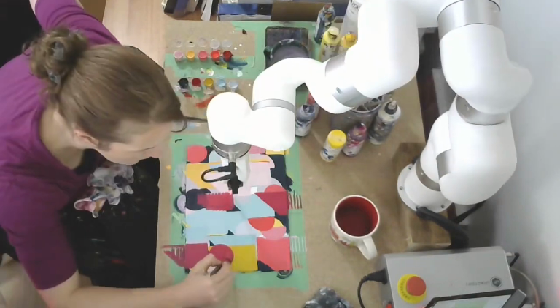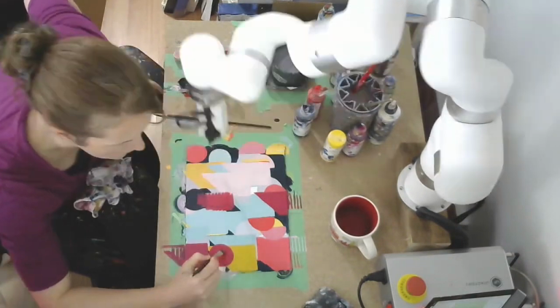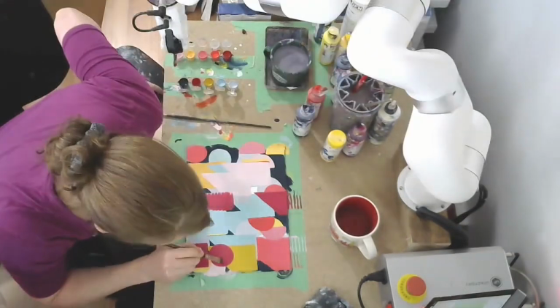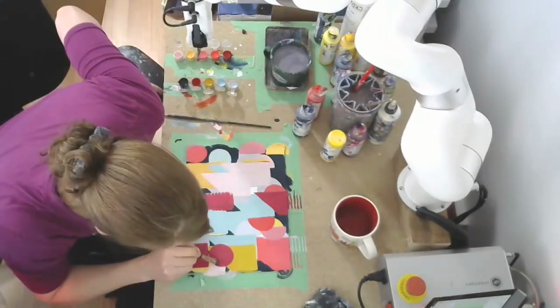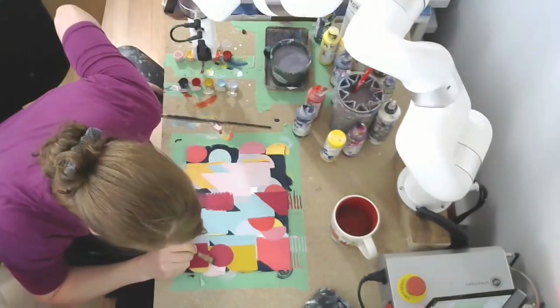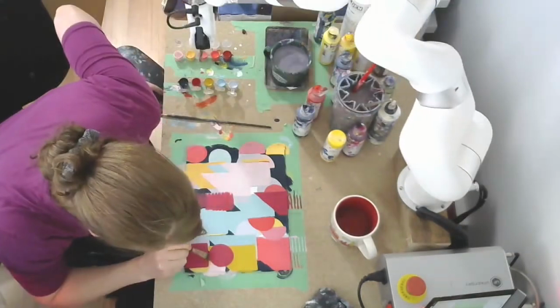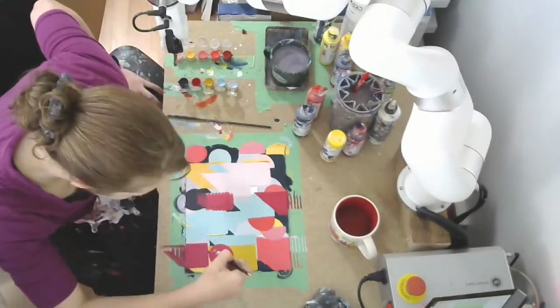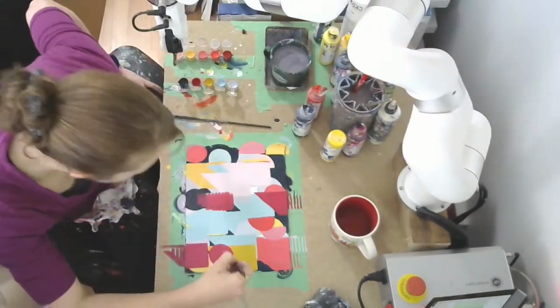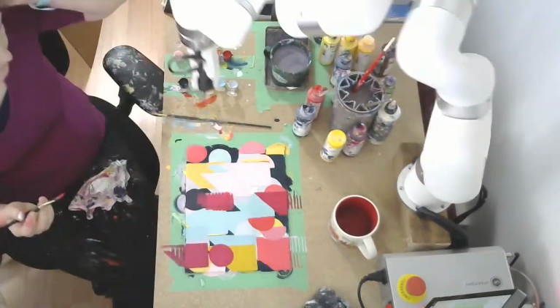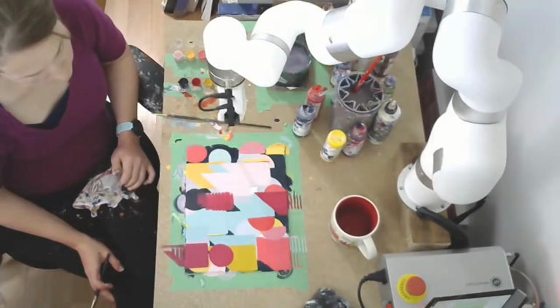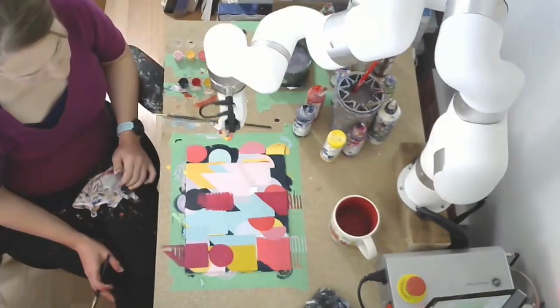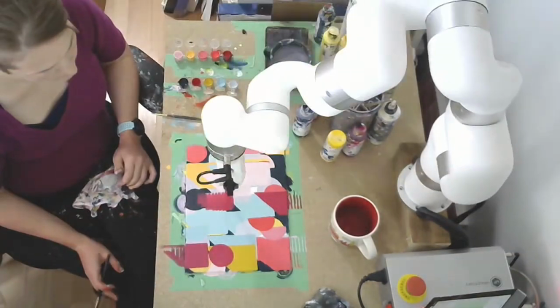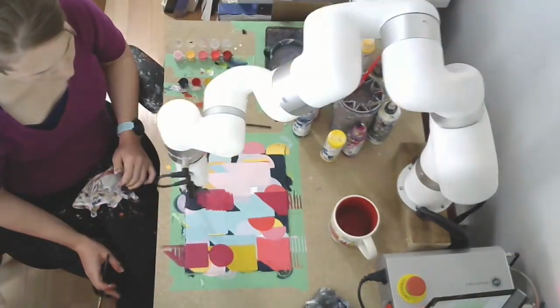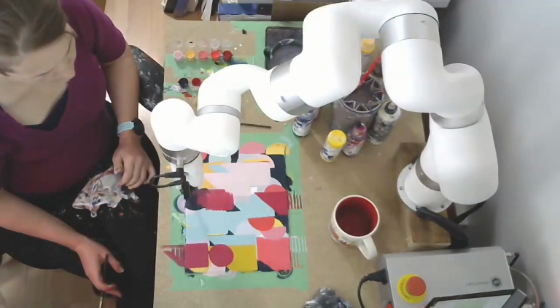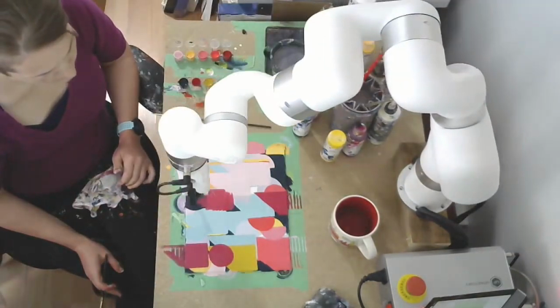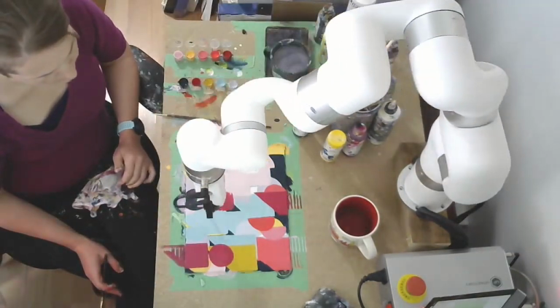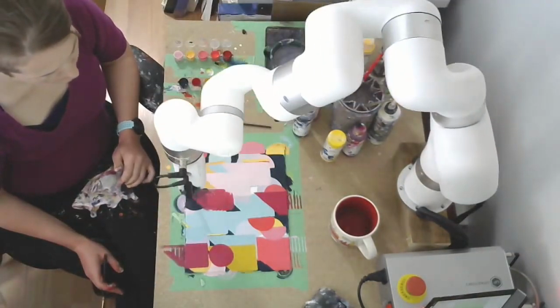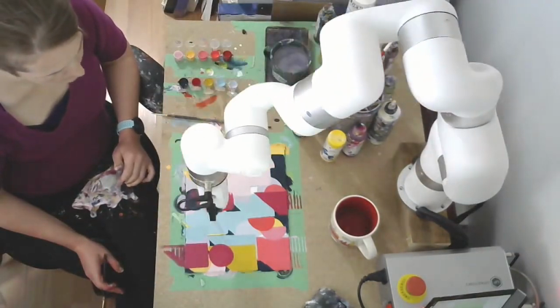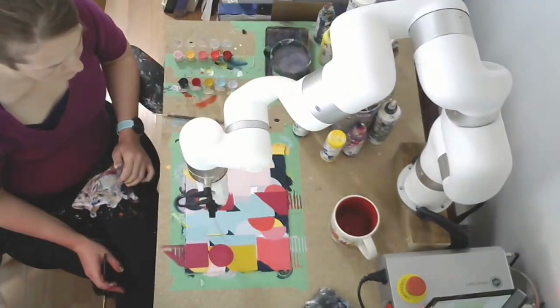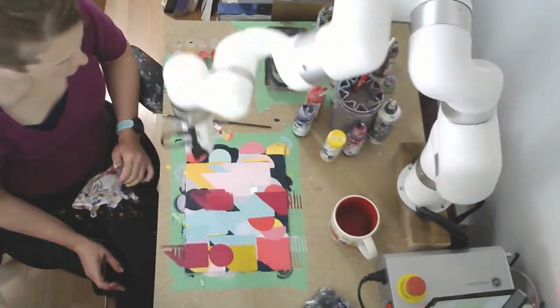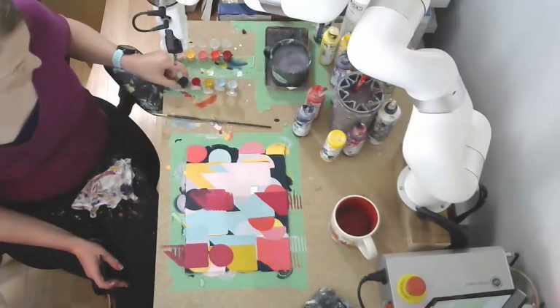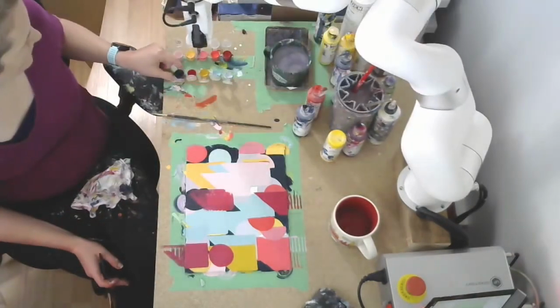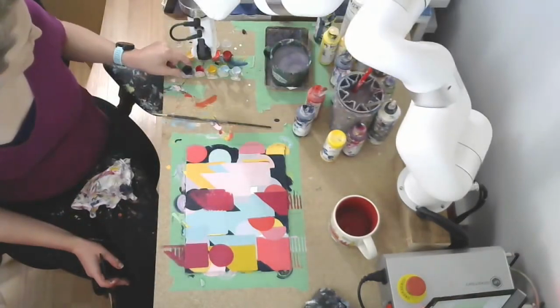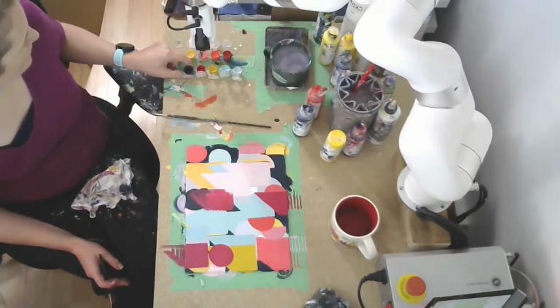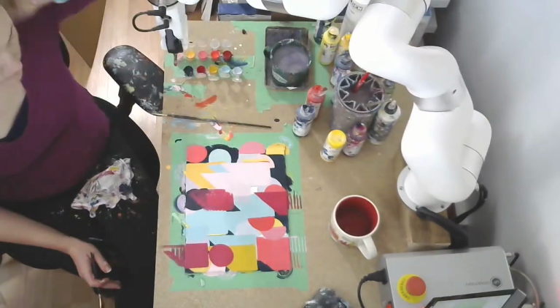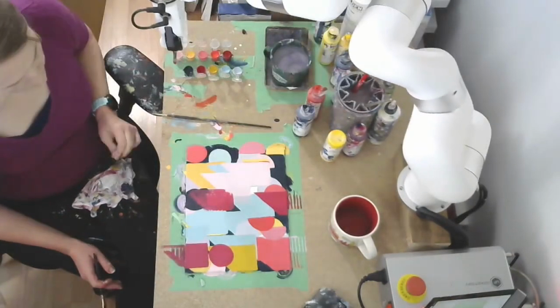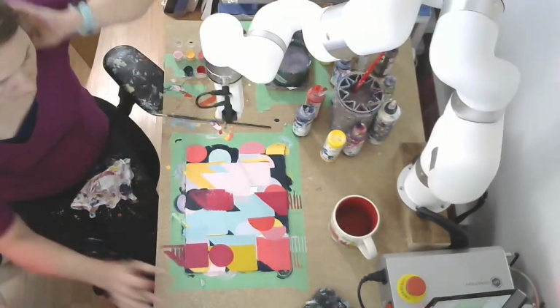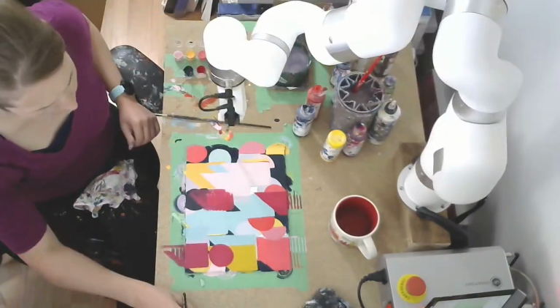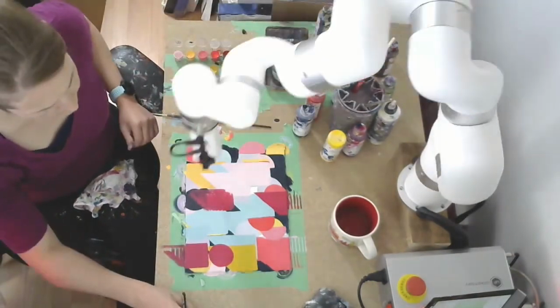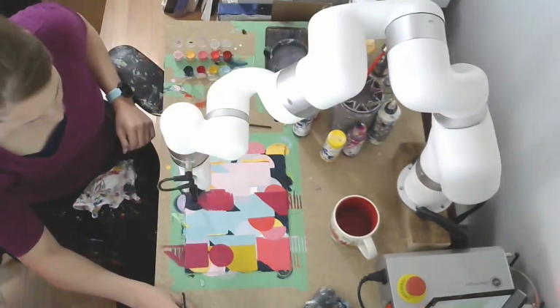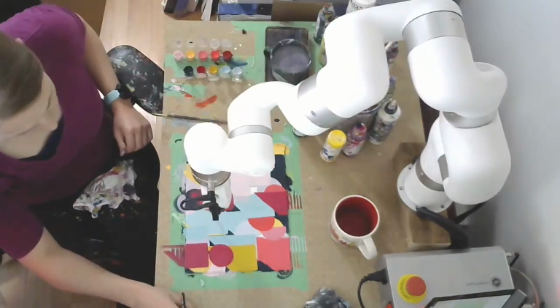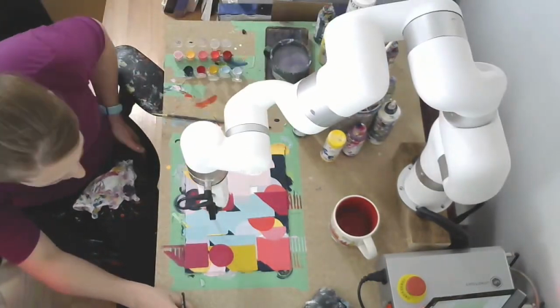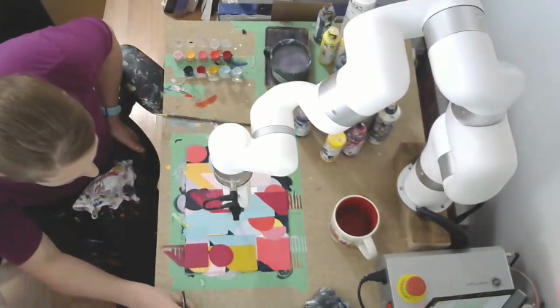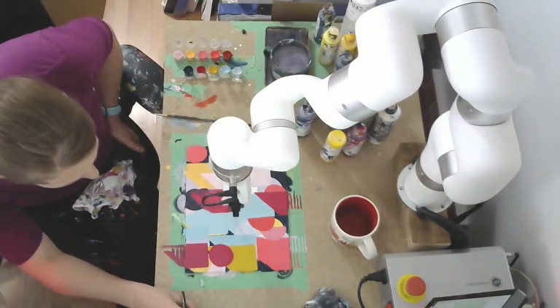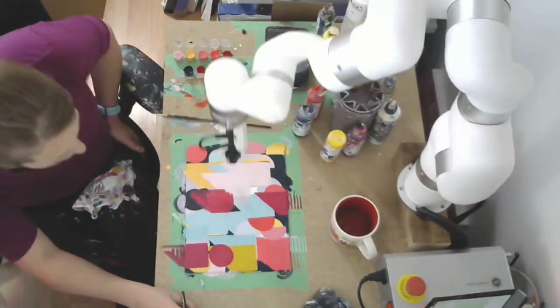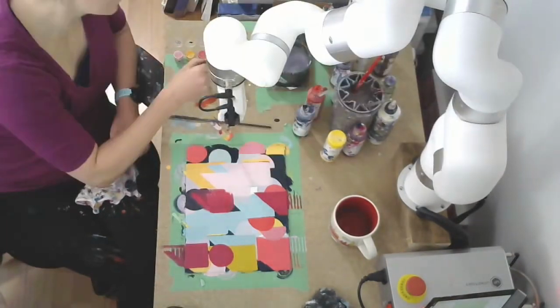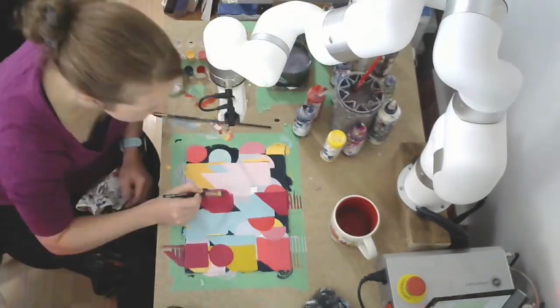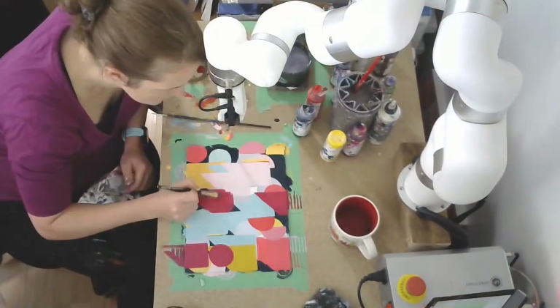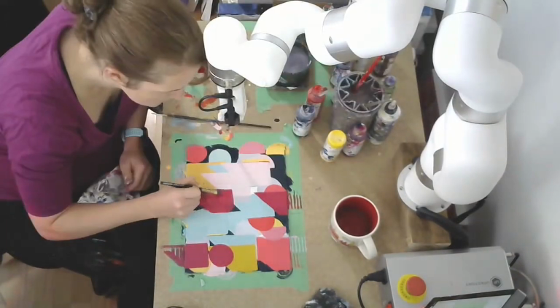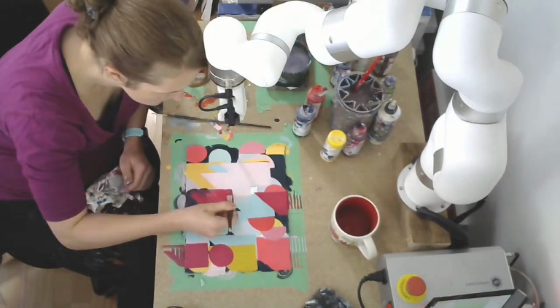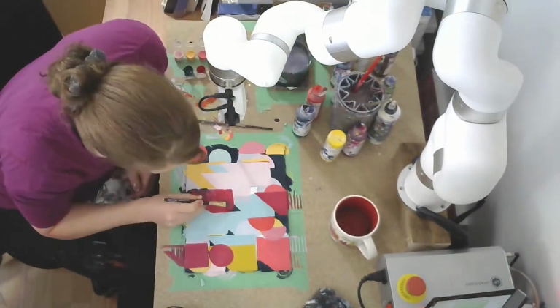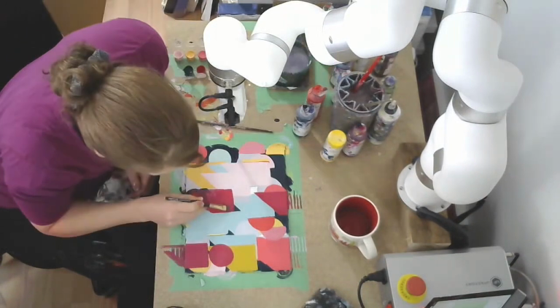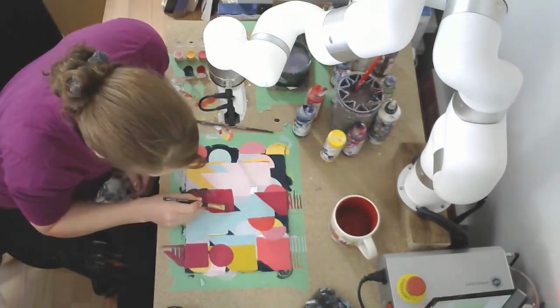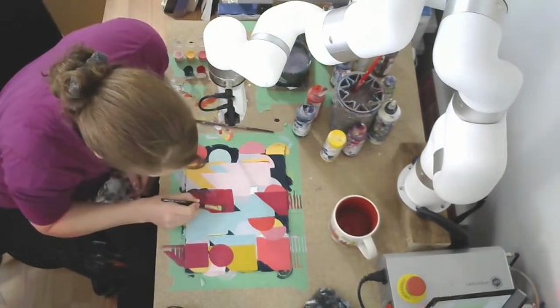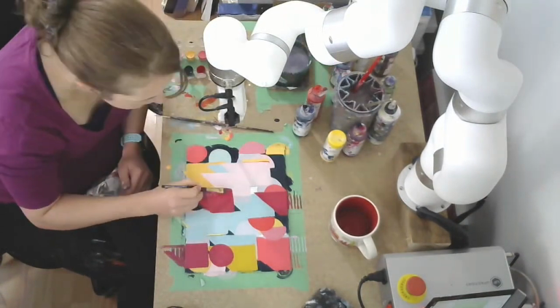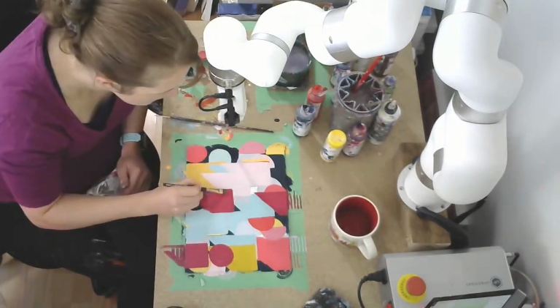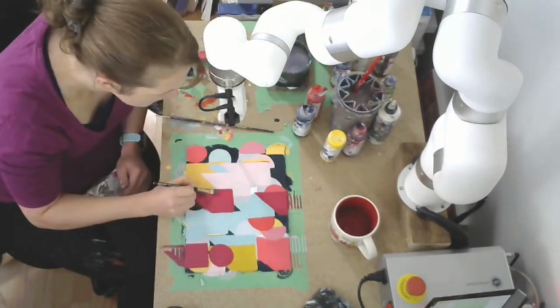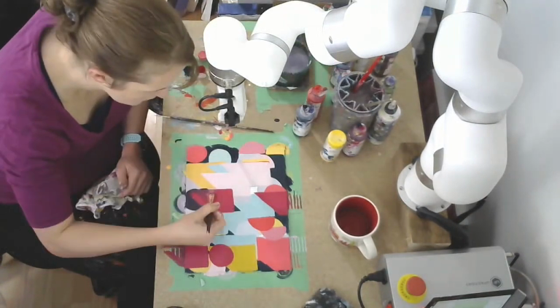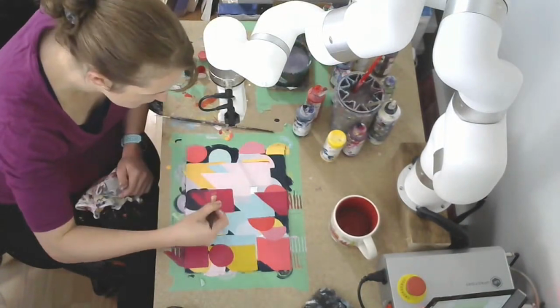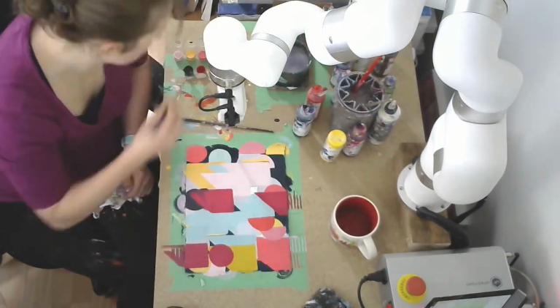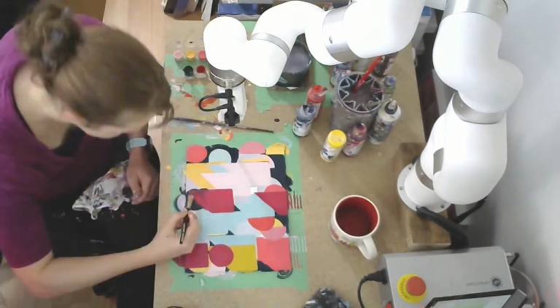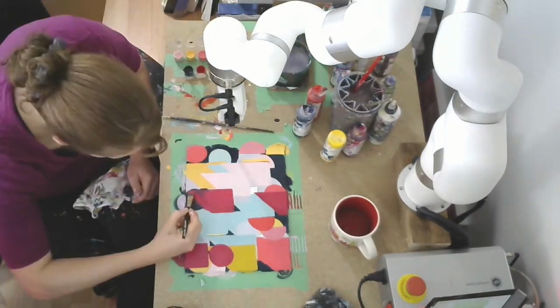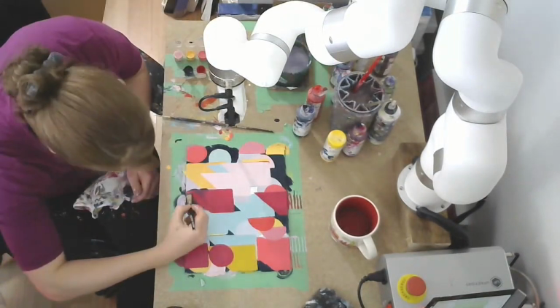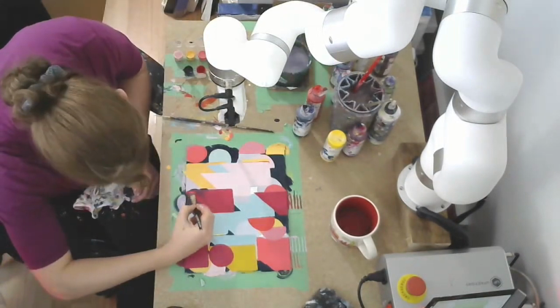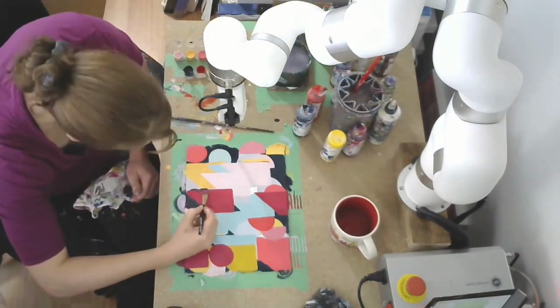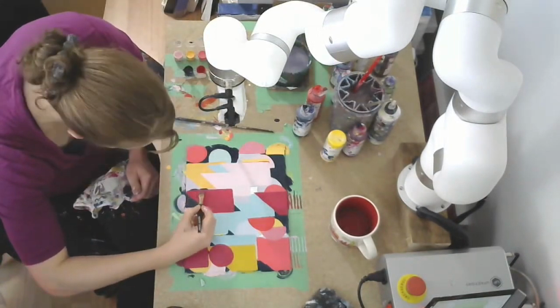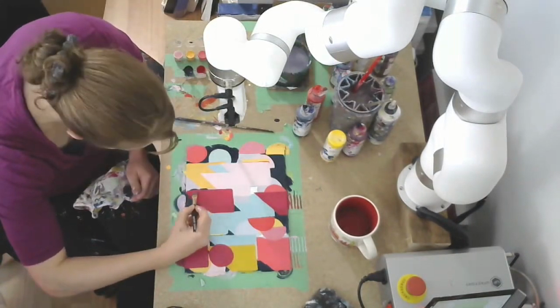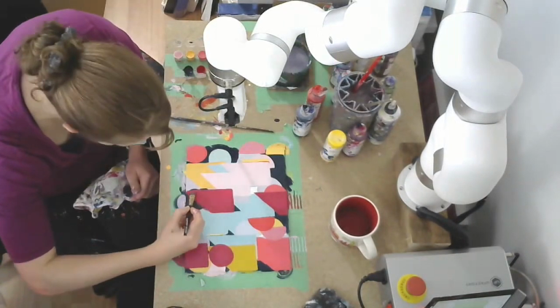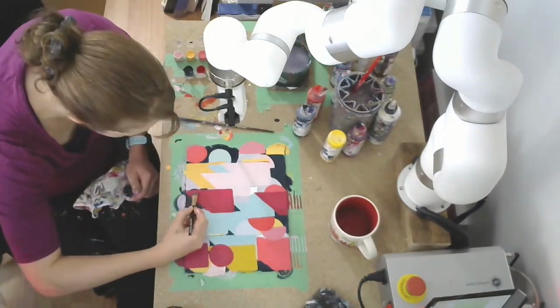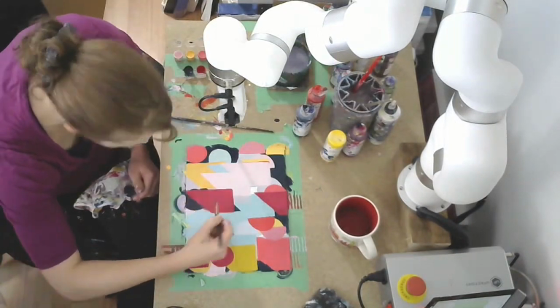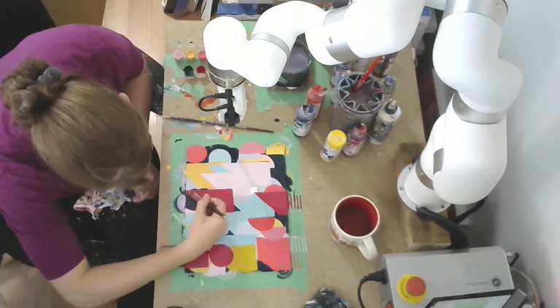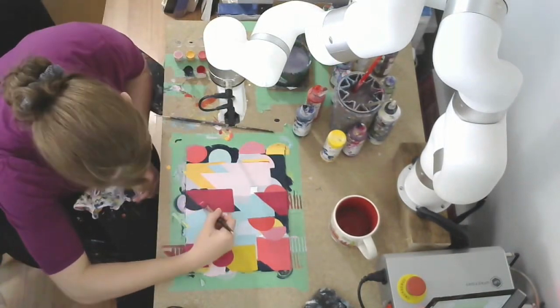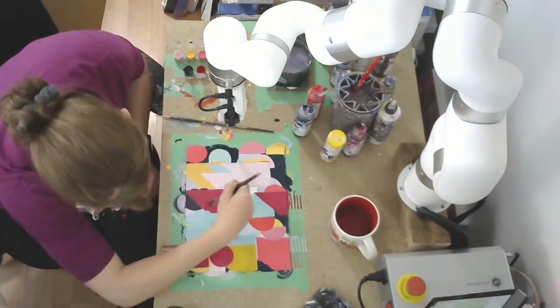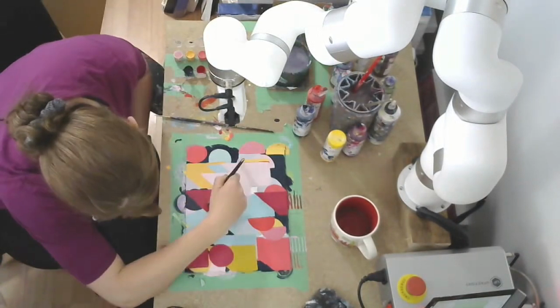Looking at the final version, we're now starting to get into shapes that will actually be in the final painting.